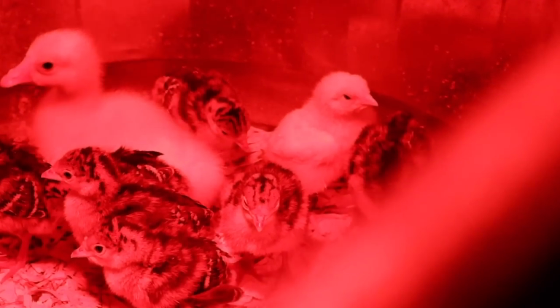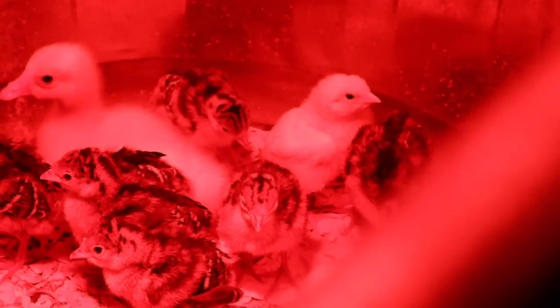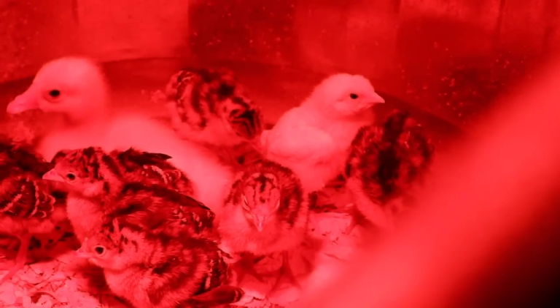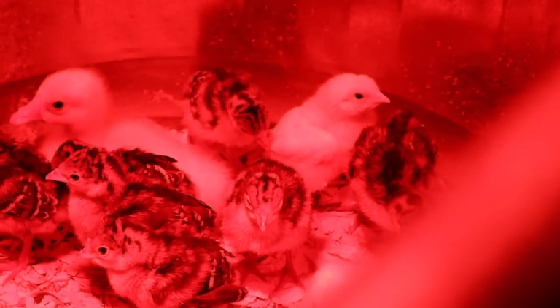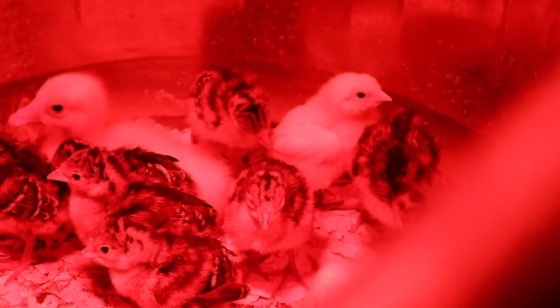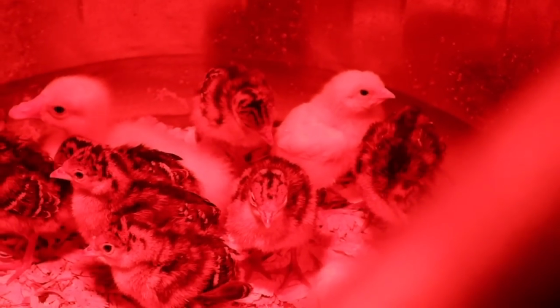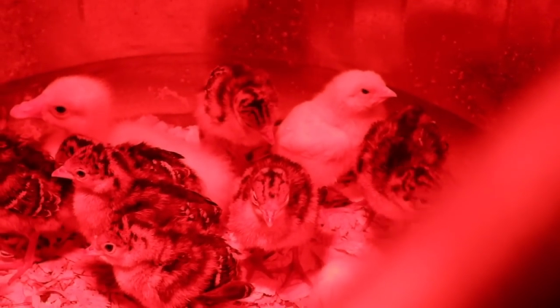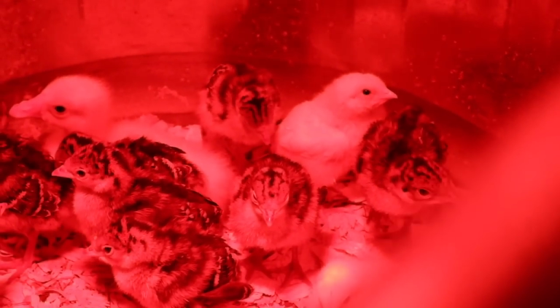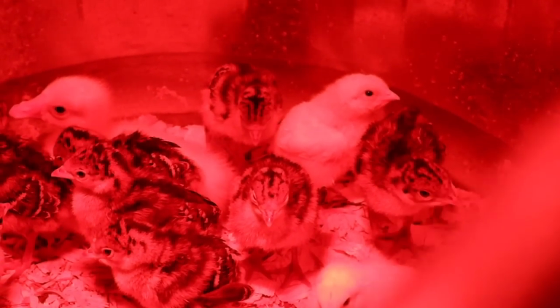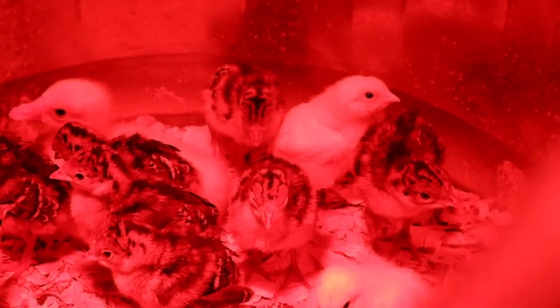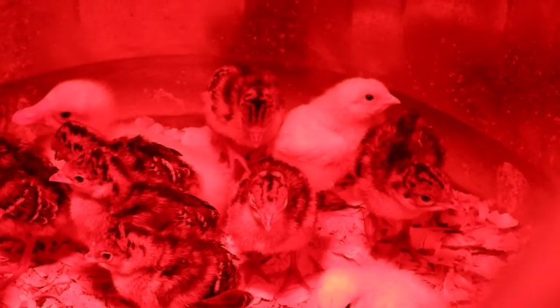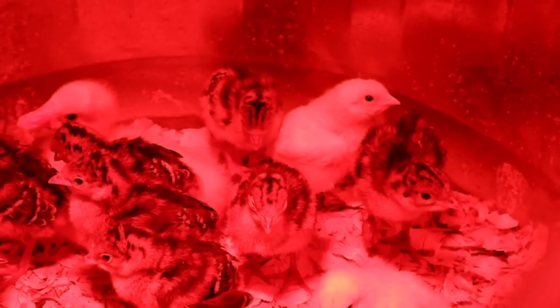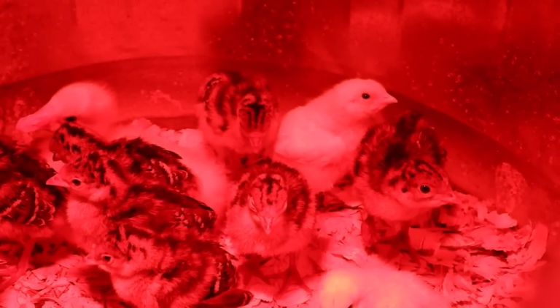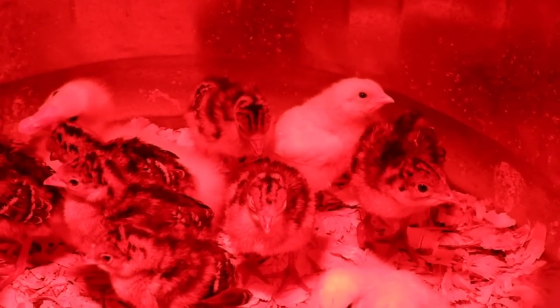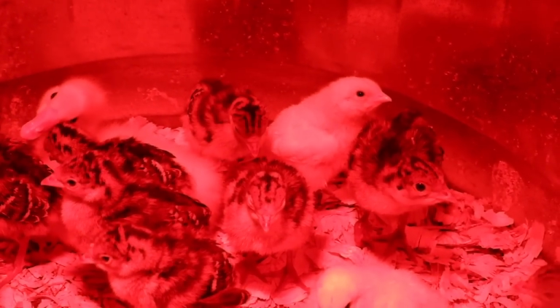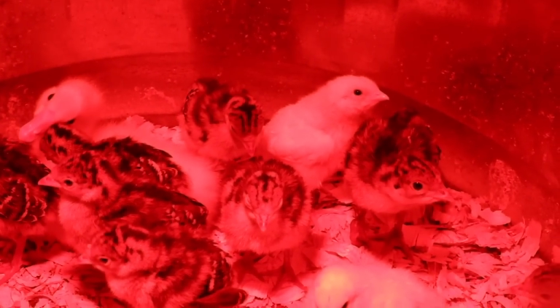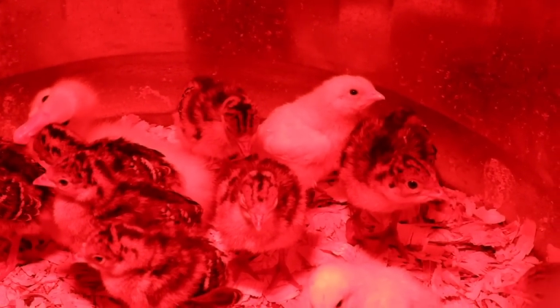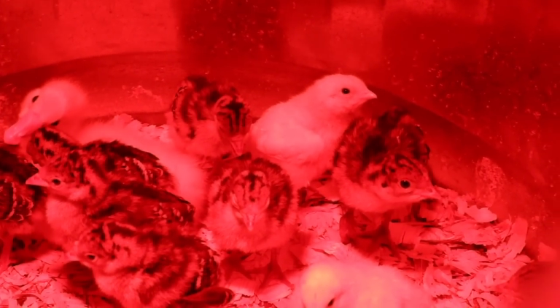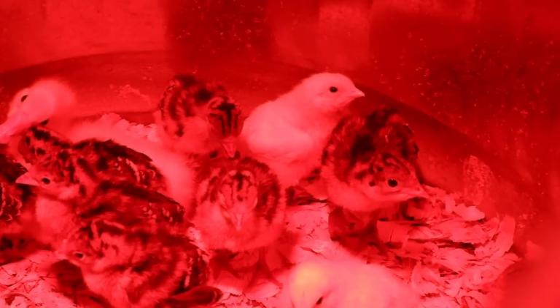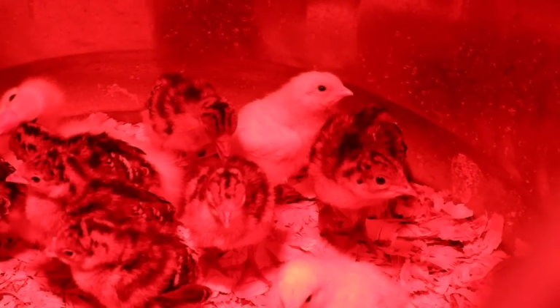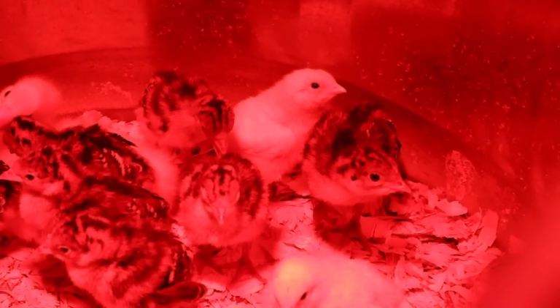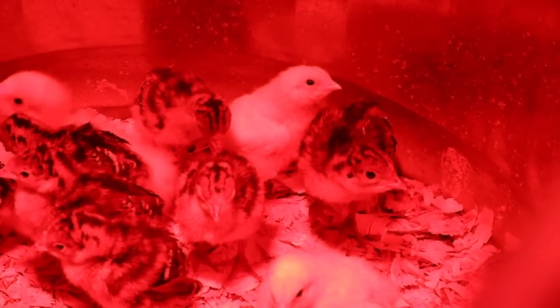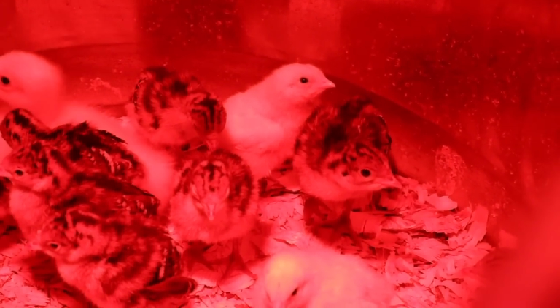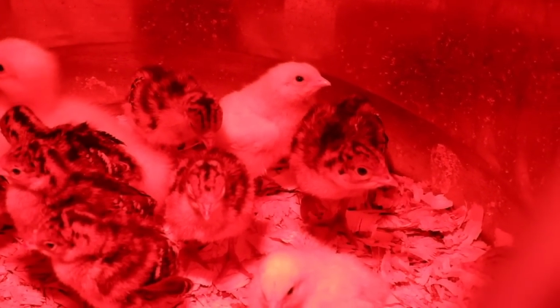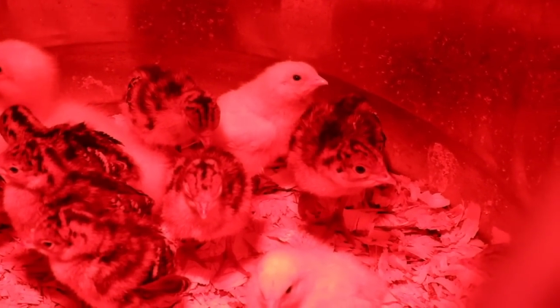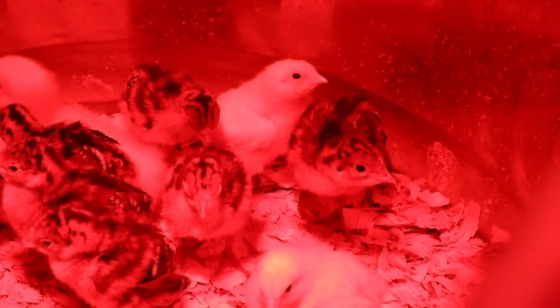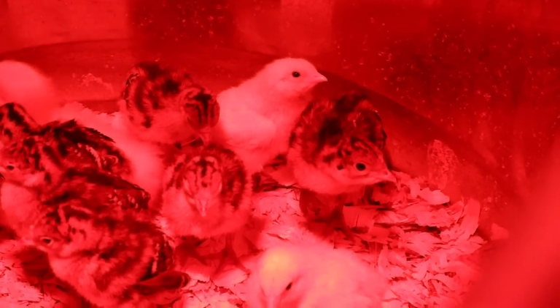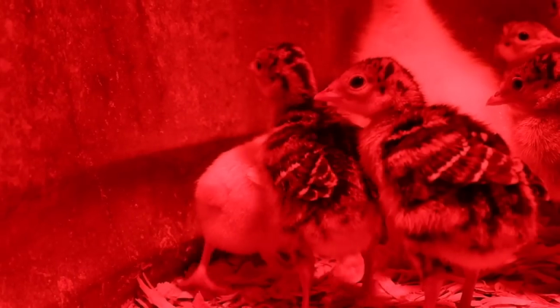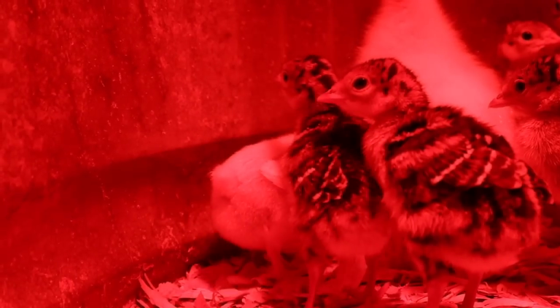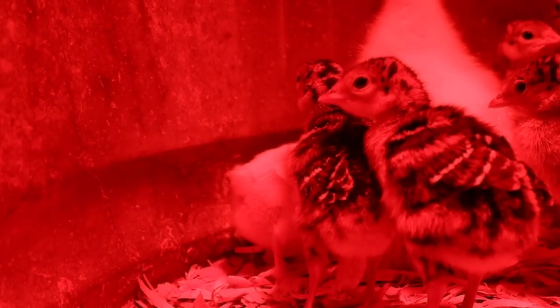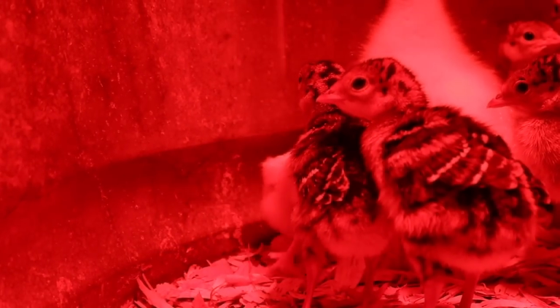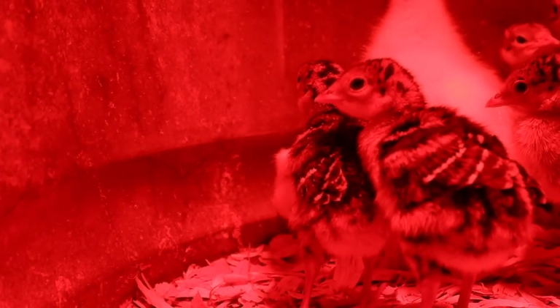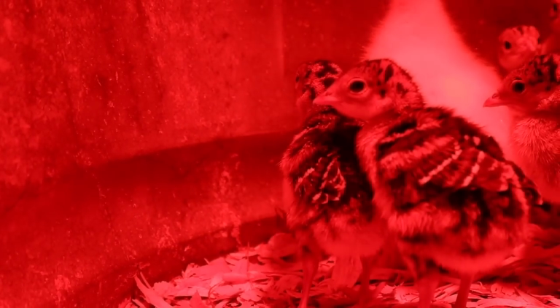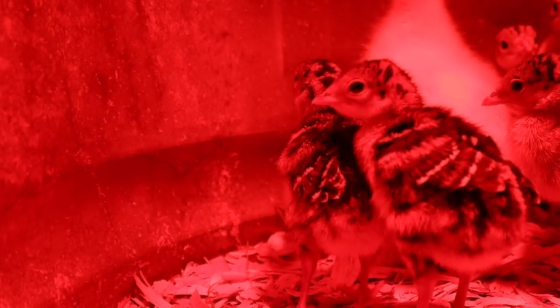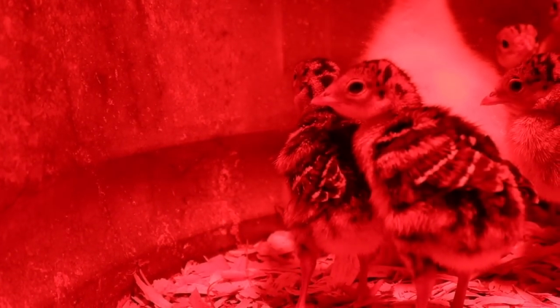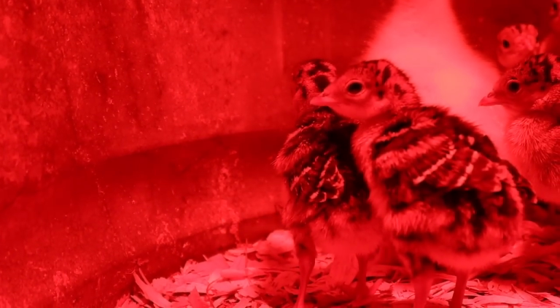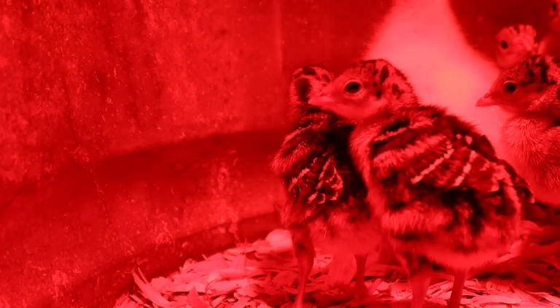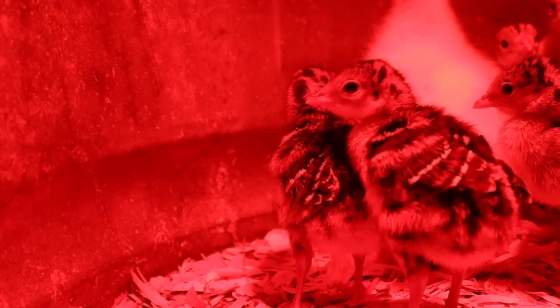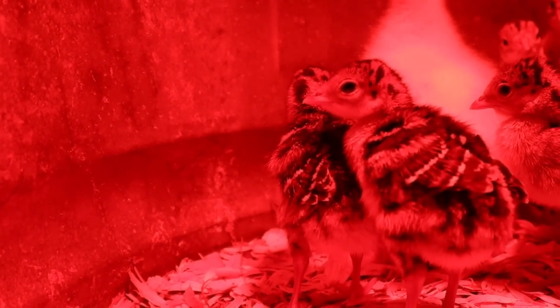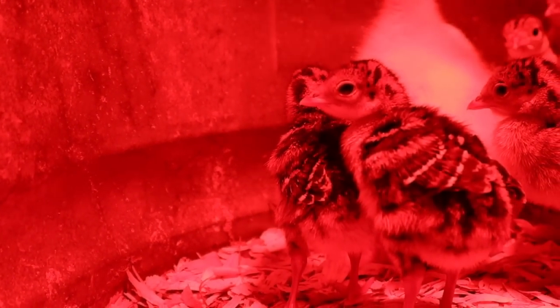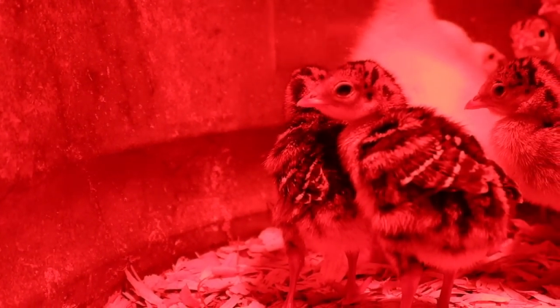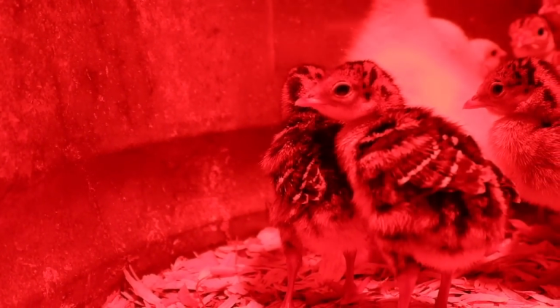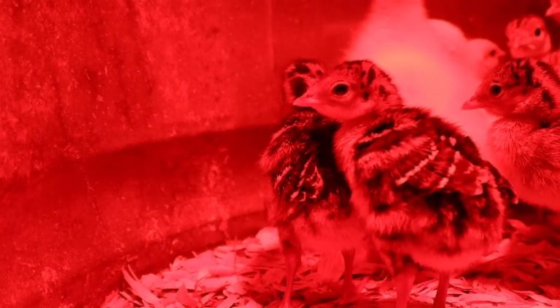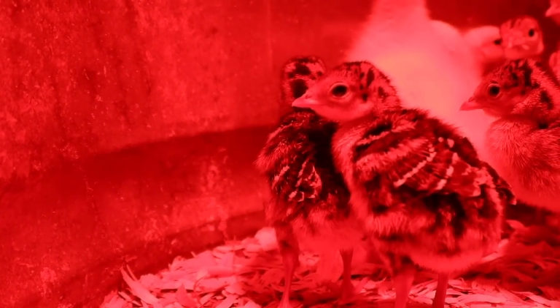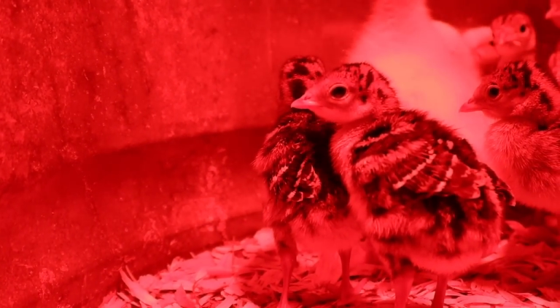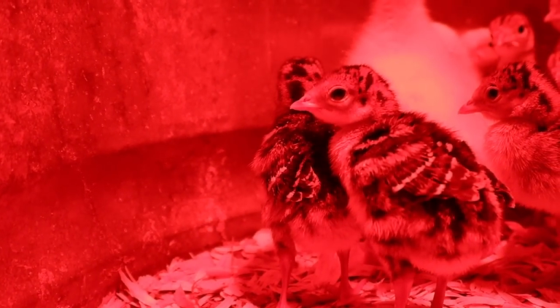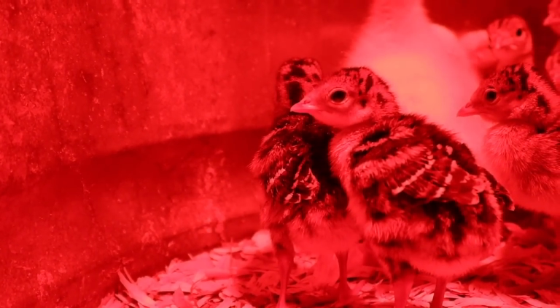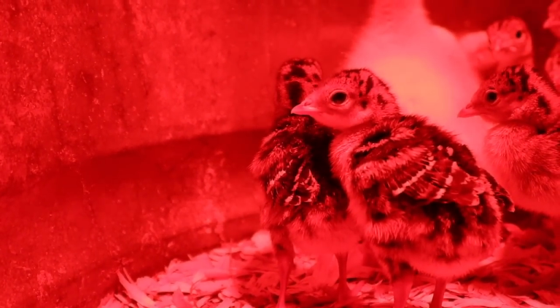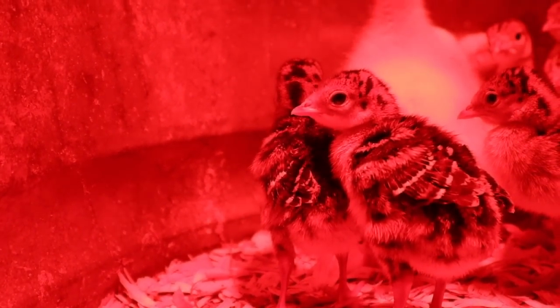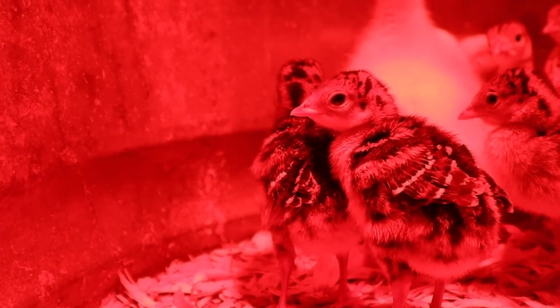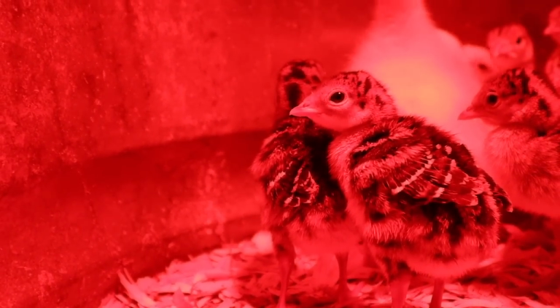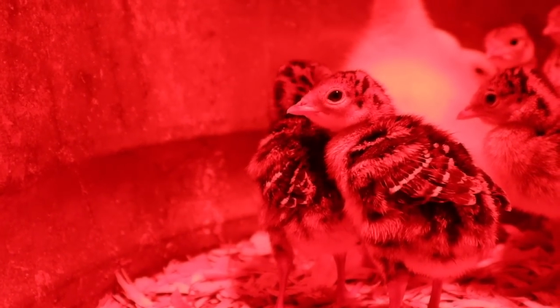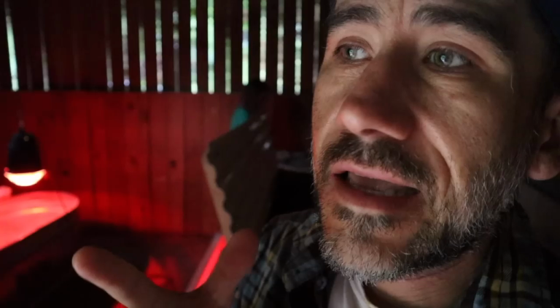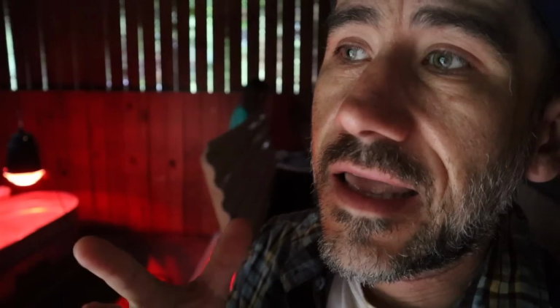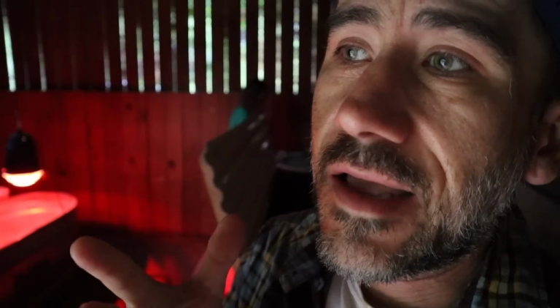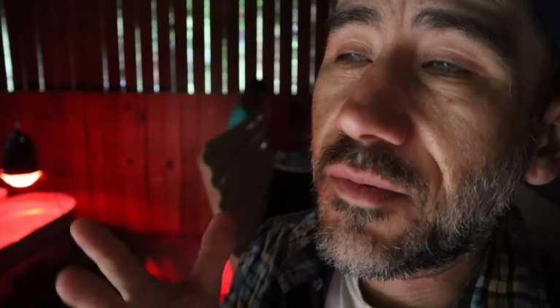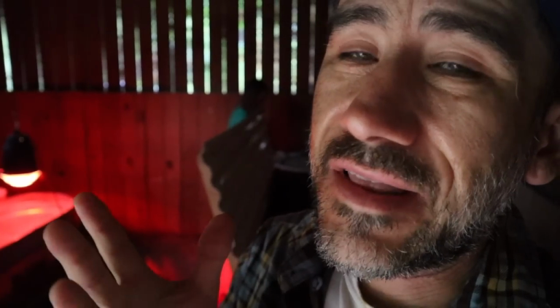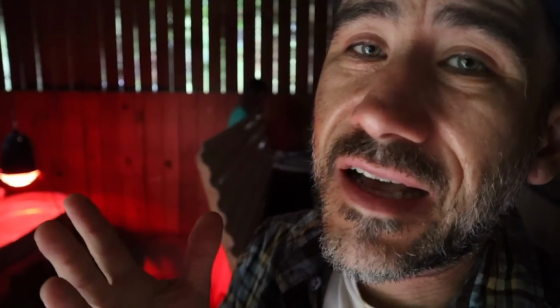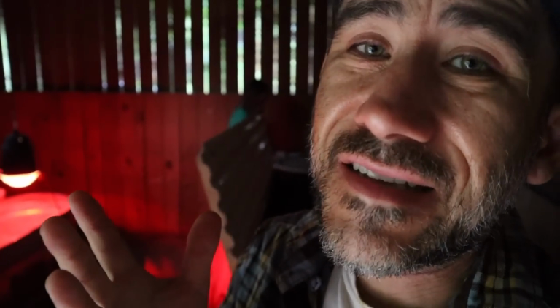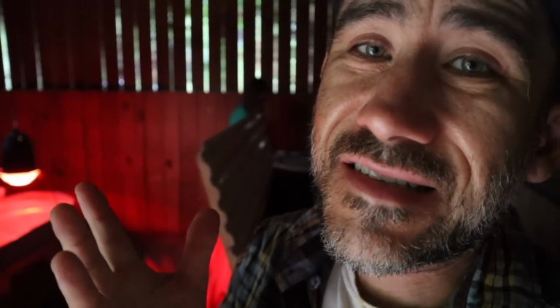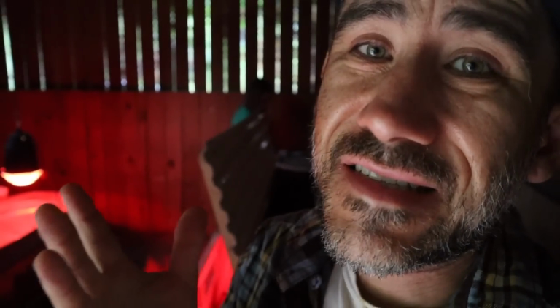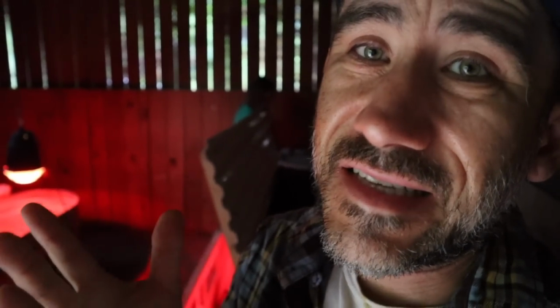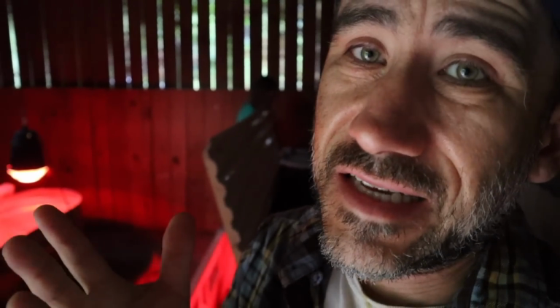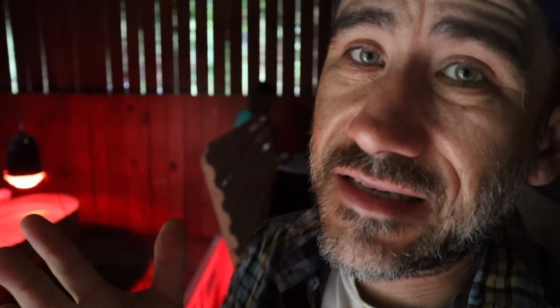We only have nine turkeys now. This has only been week one with these turkeys and we lost six.